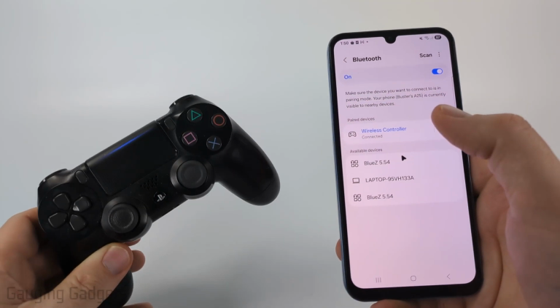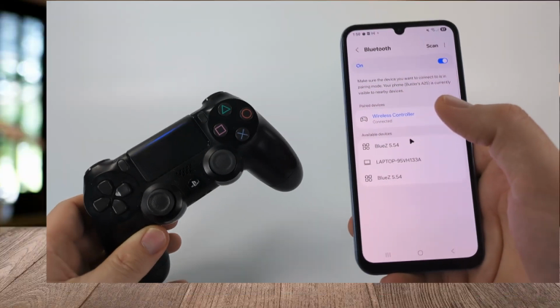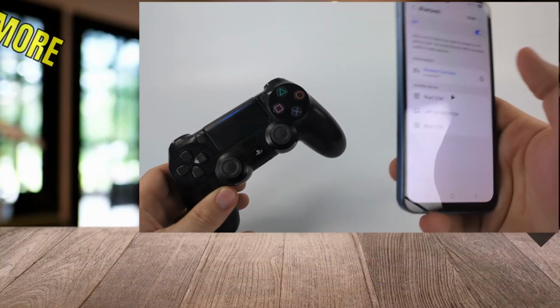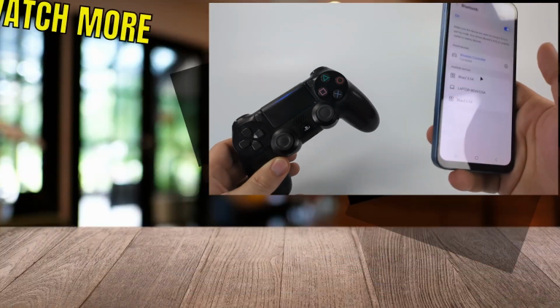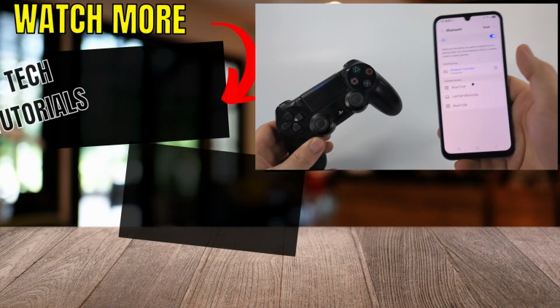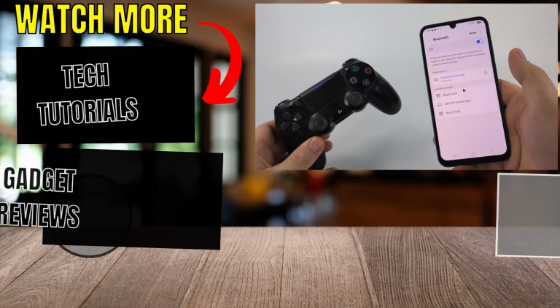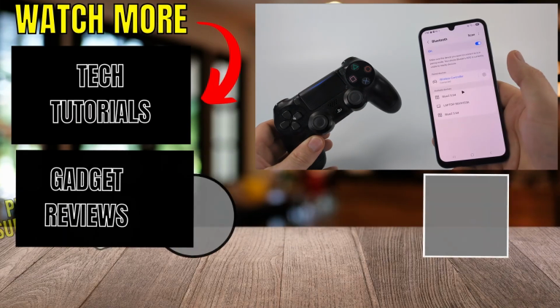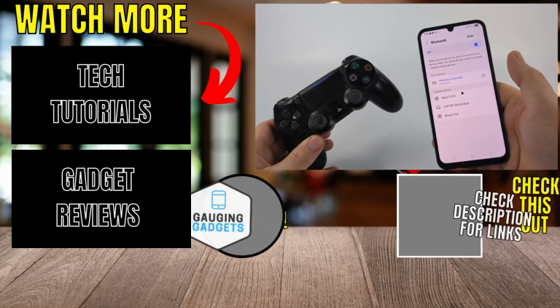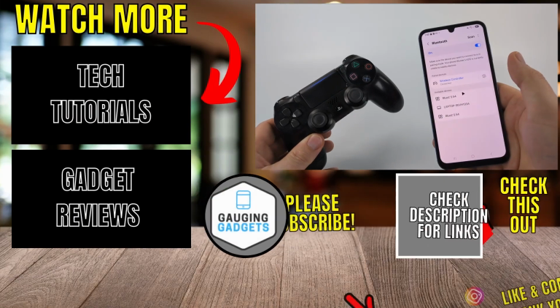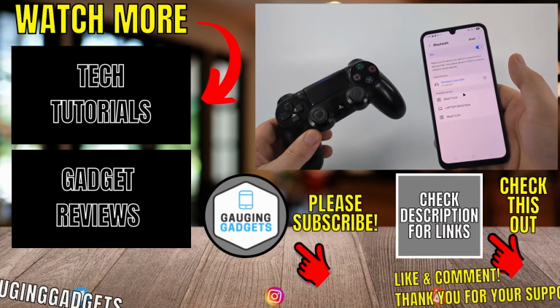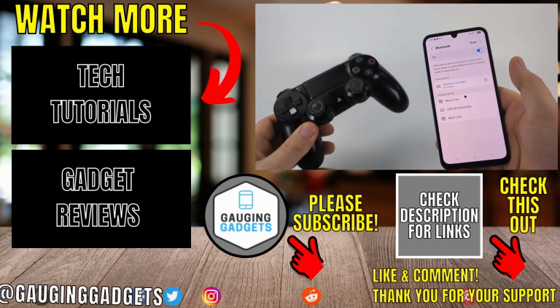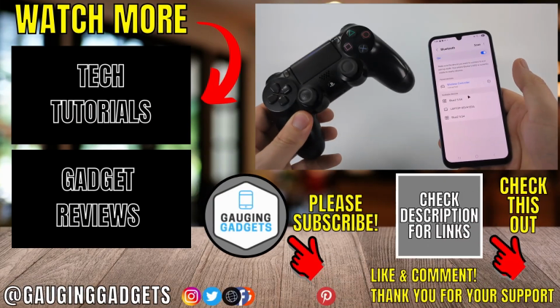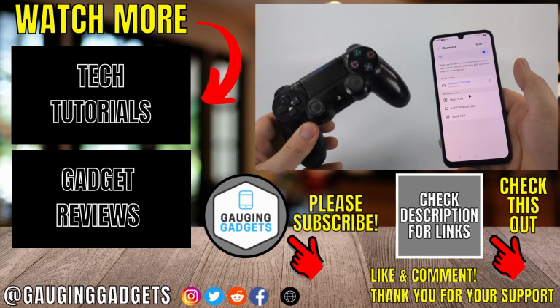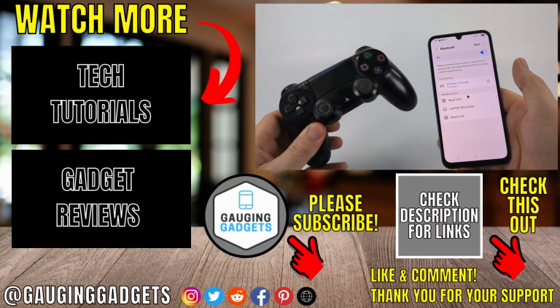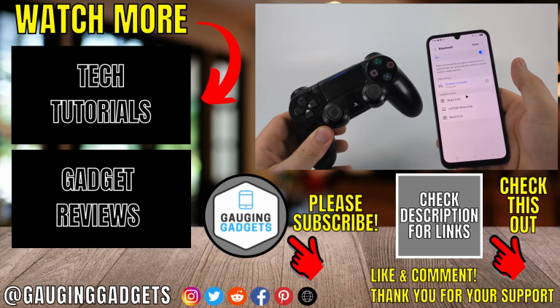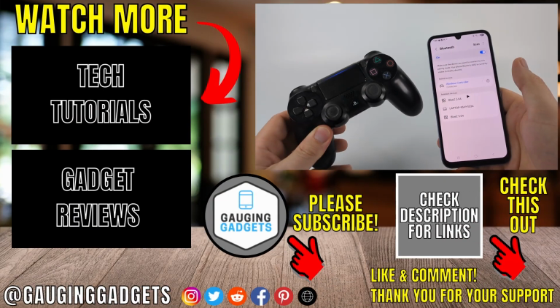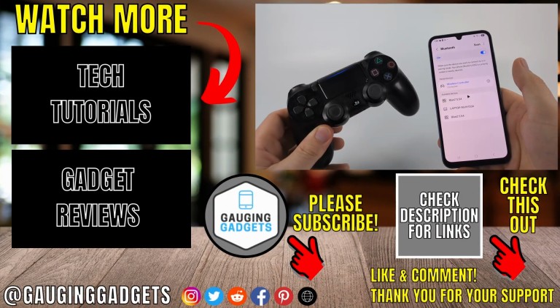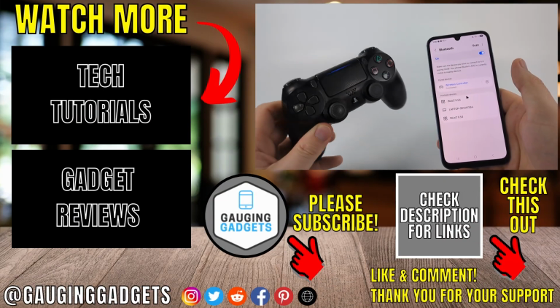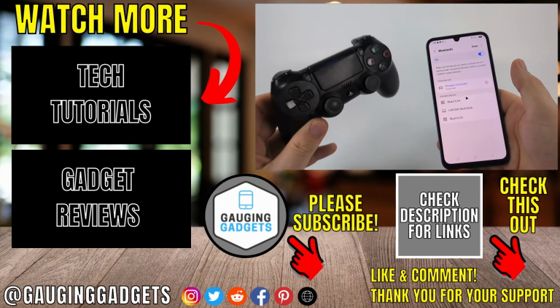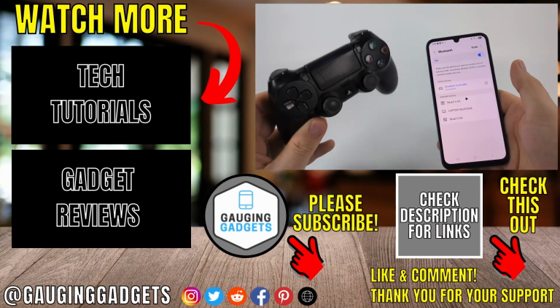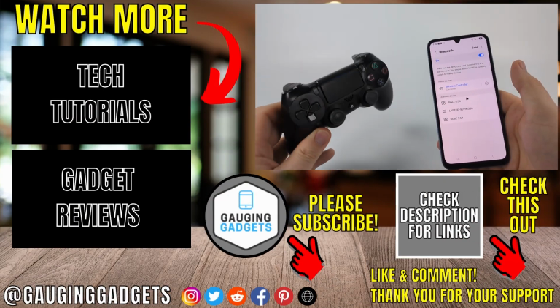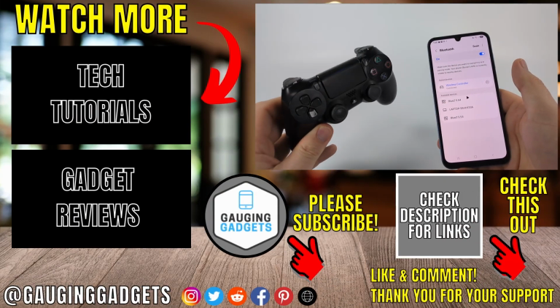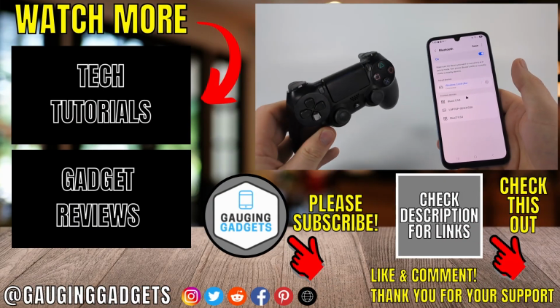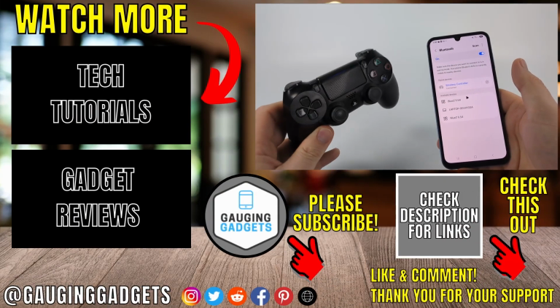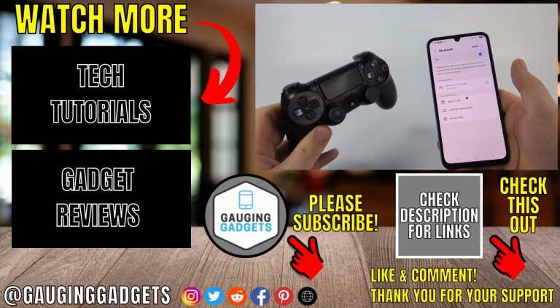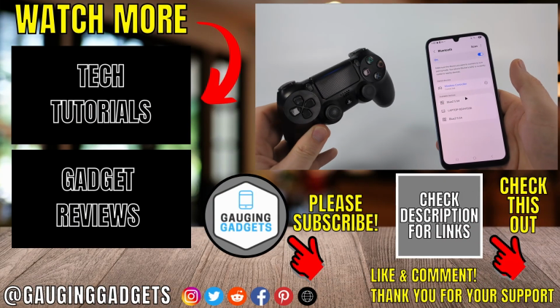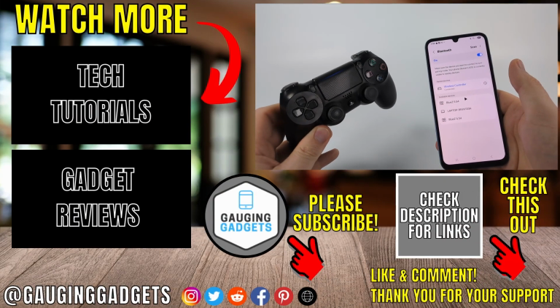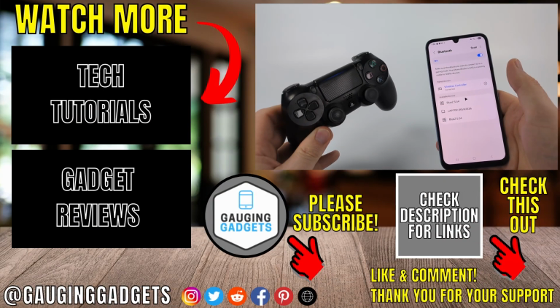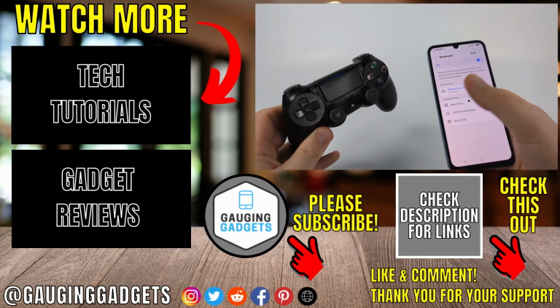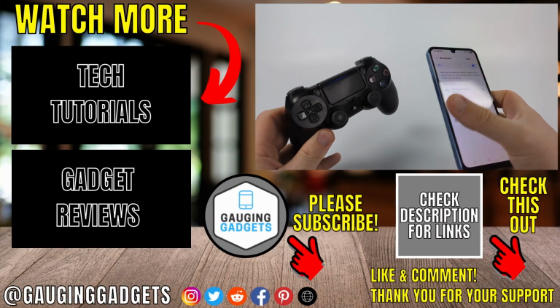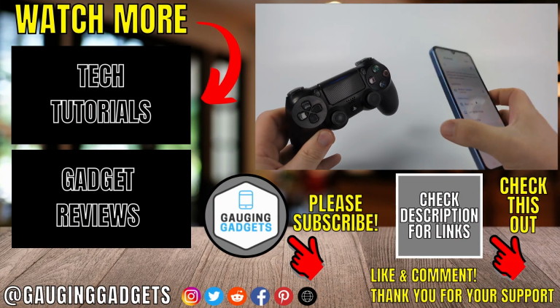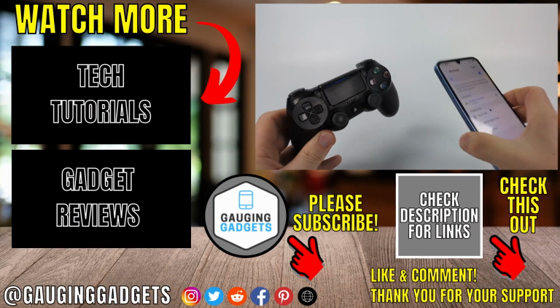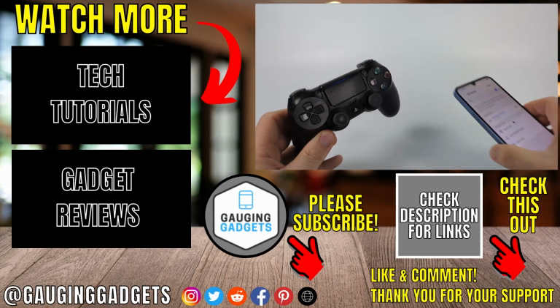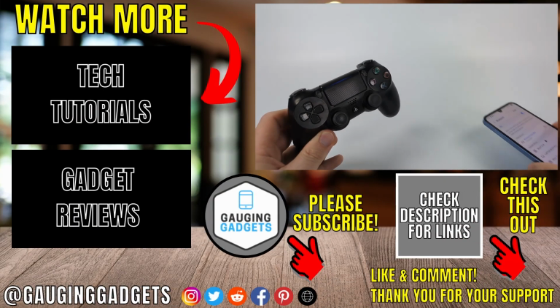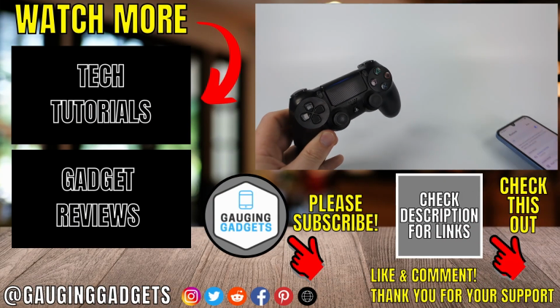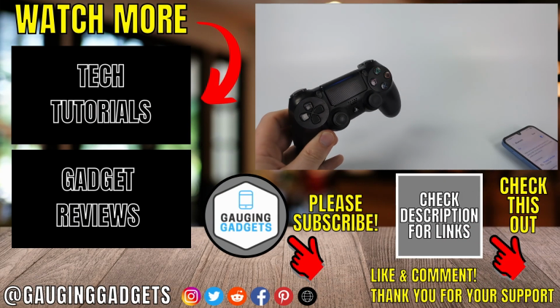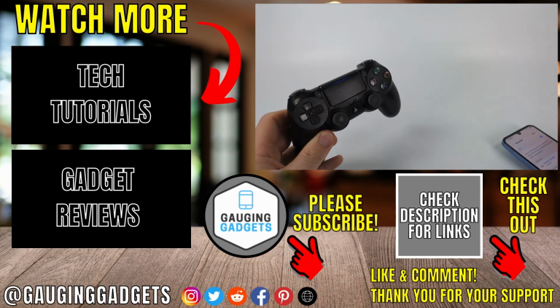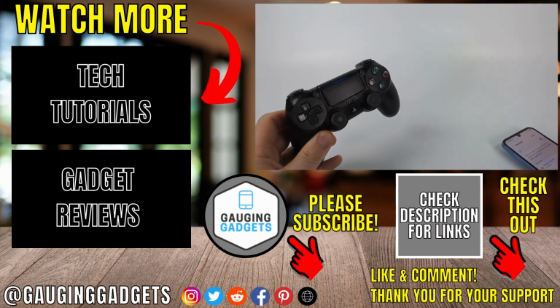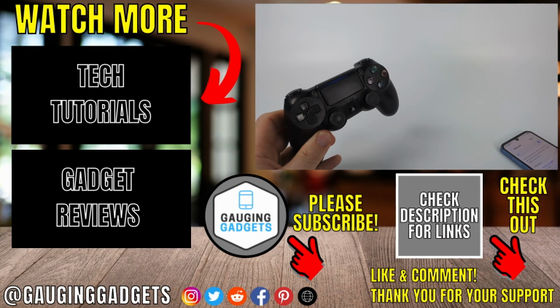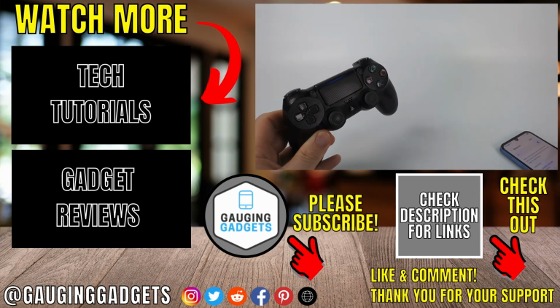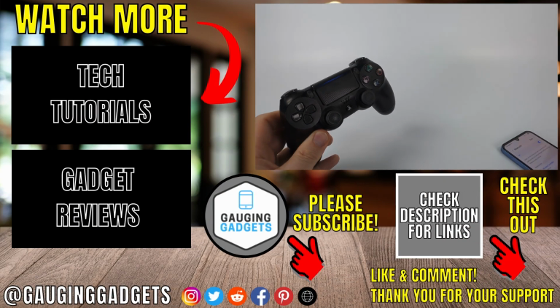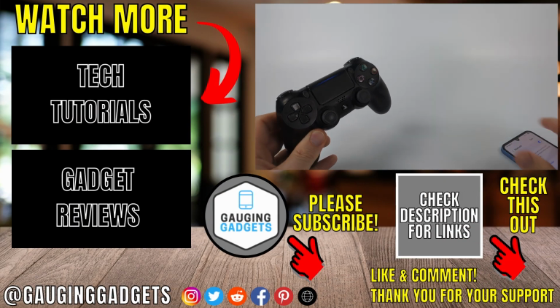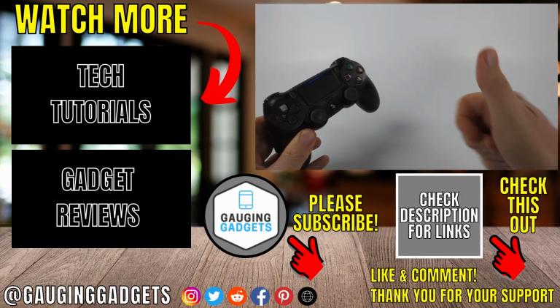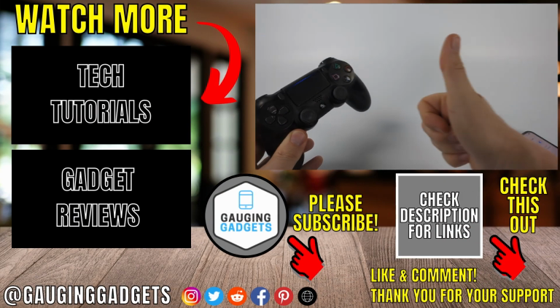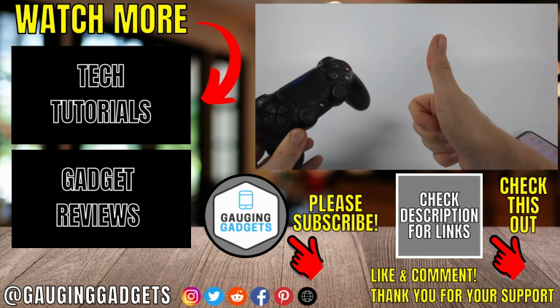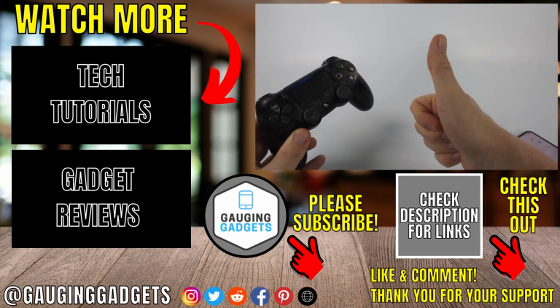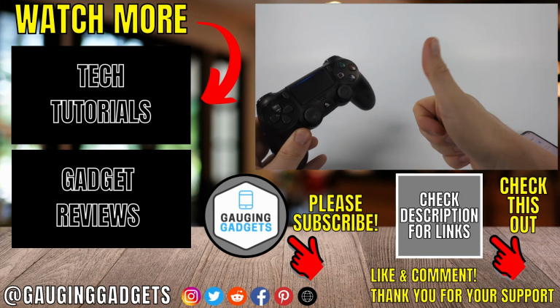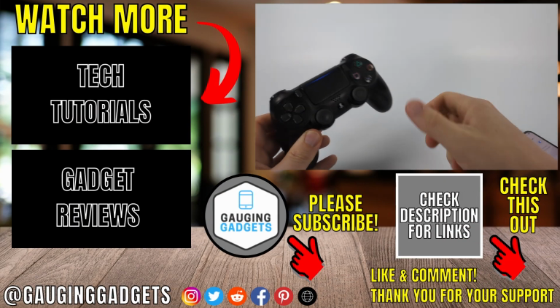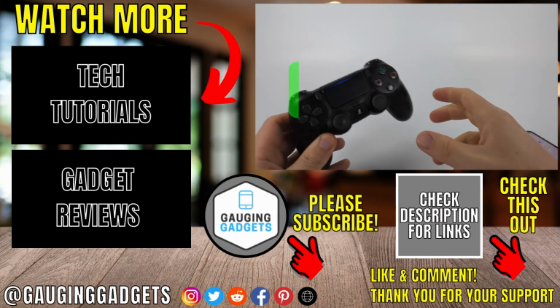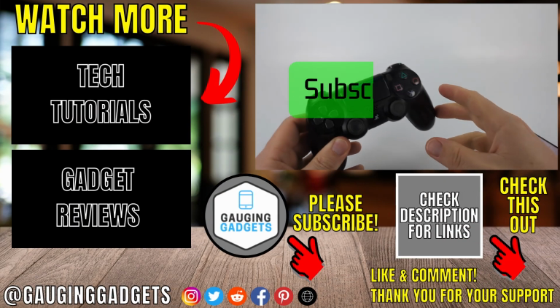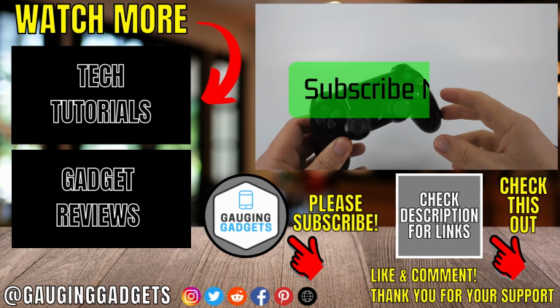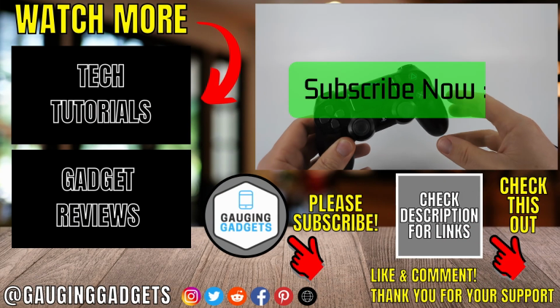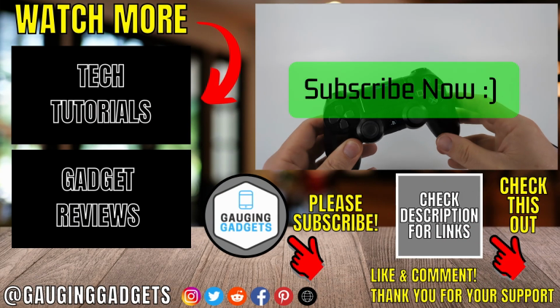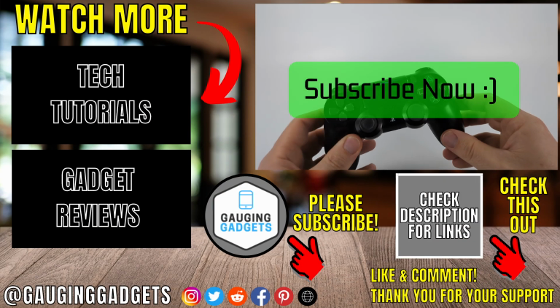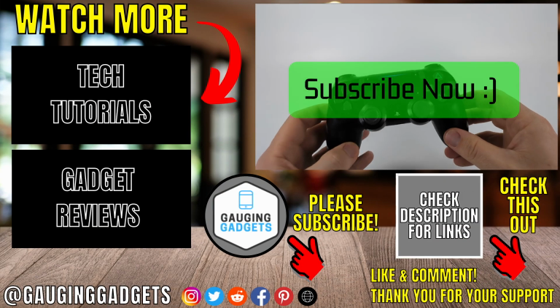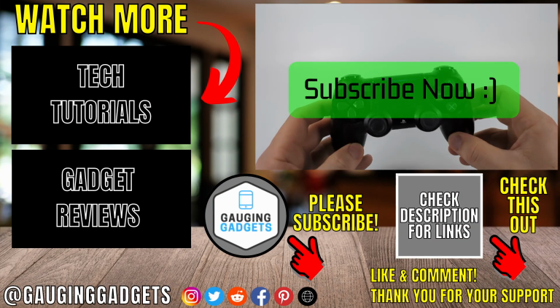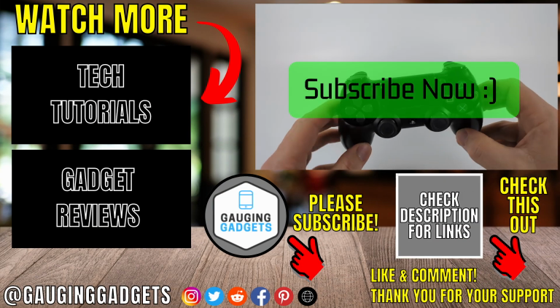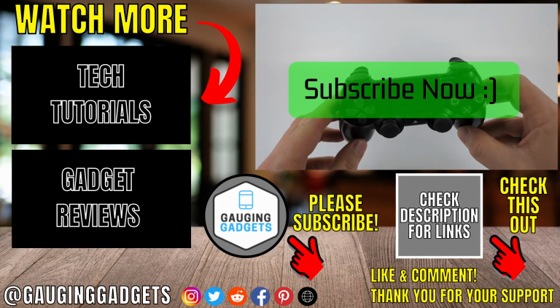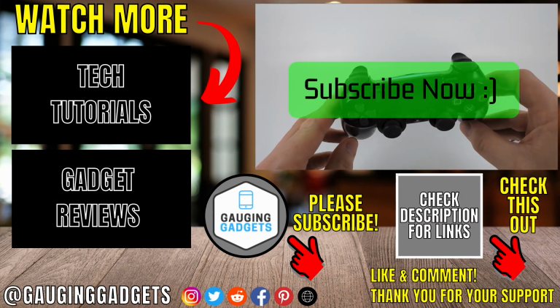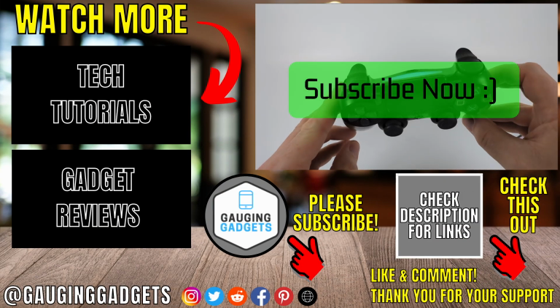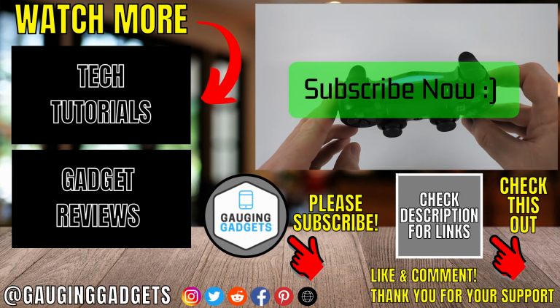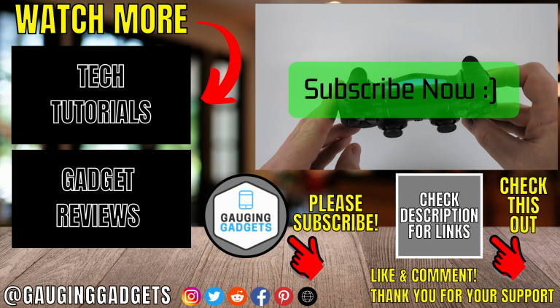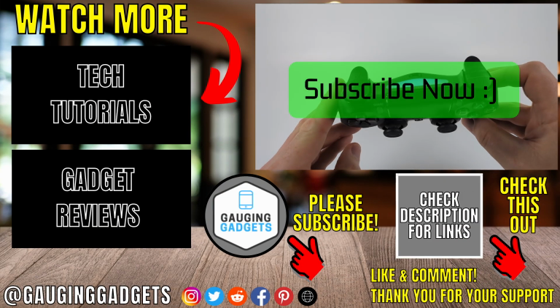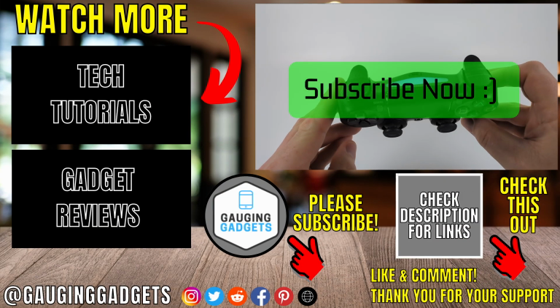So now if I open any games, I can play those games using my PS4 controller. If this video helps you, give it a thumbs up and please consider subscribing to my channel.